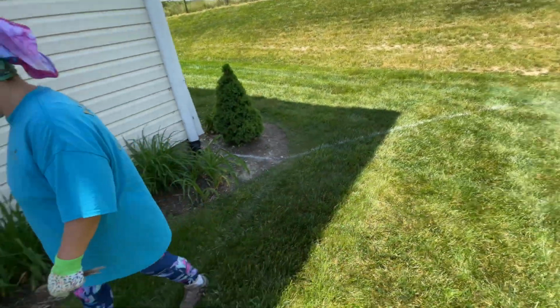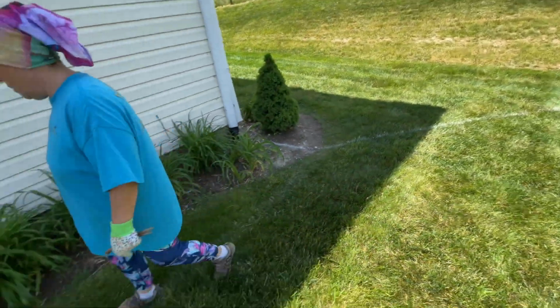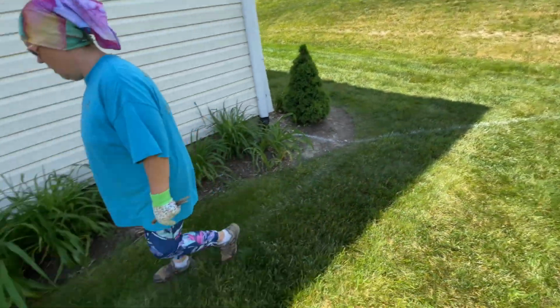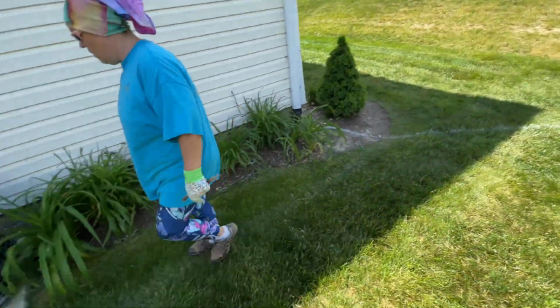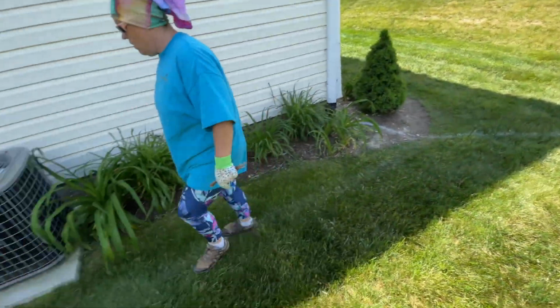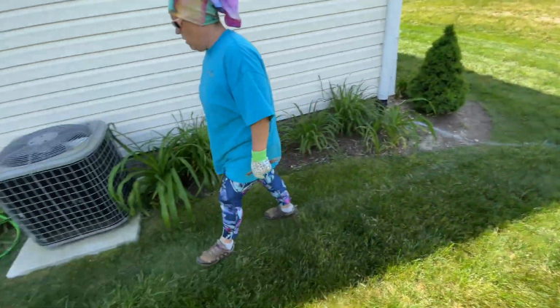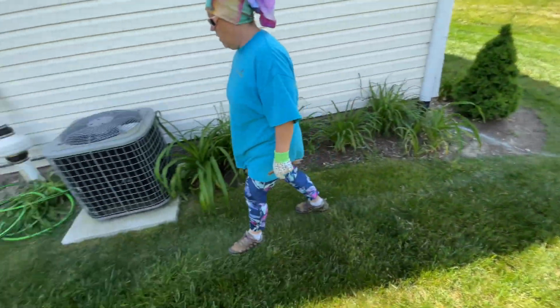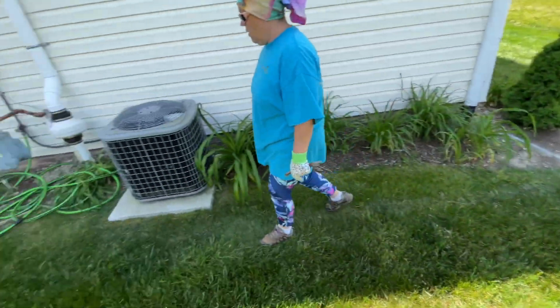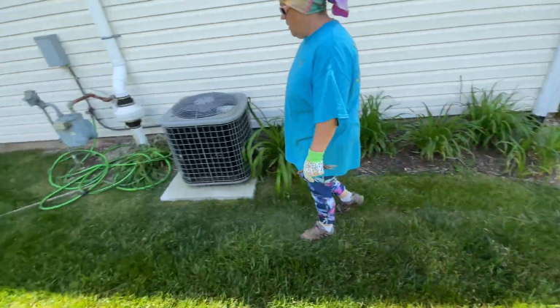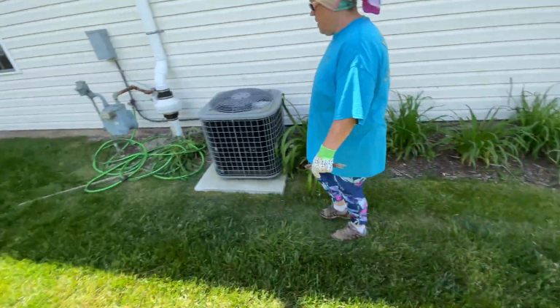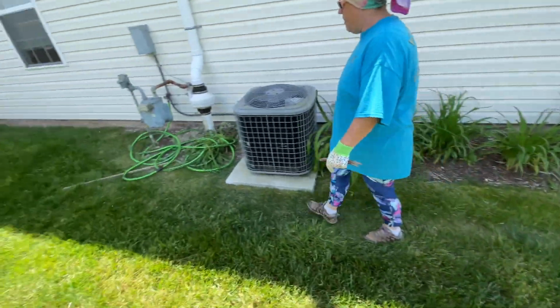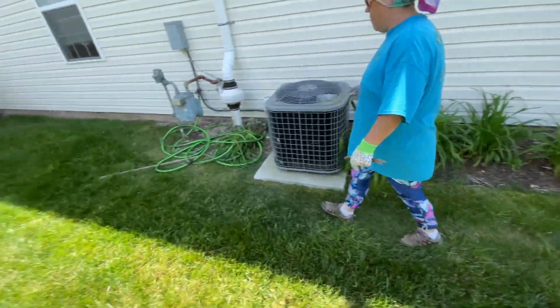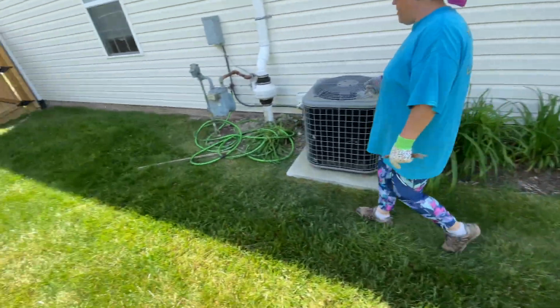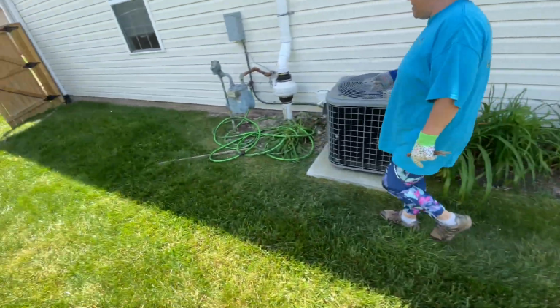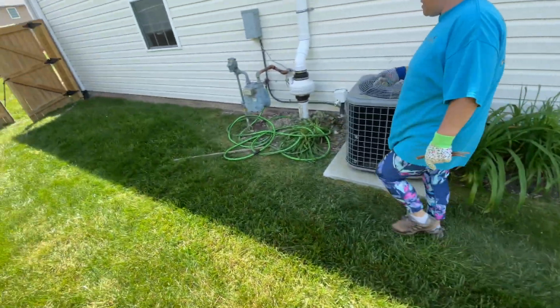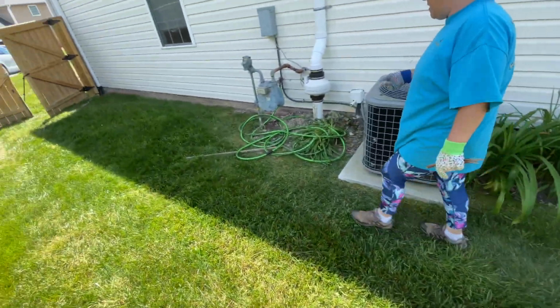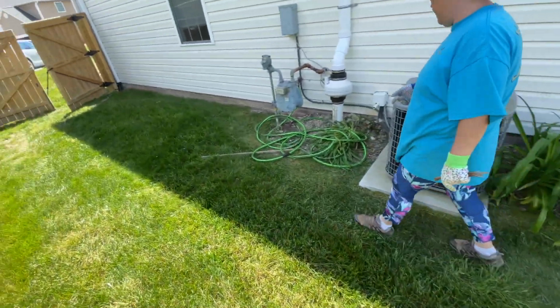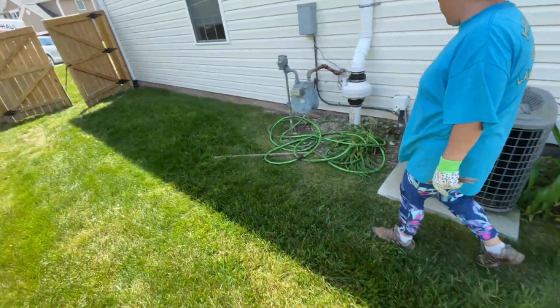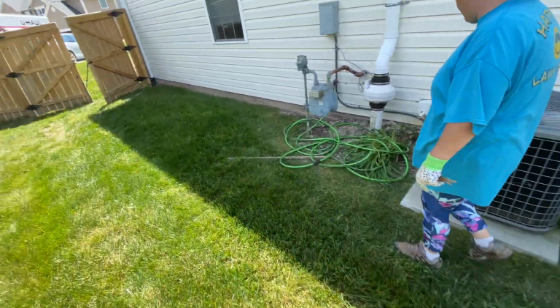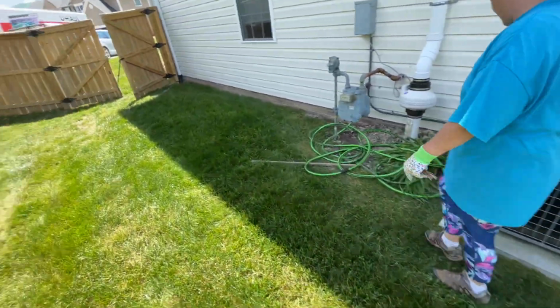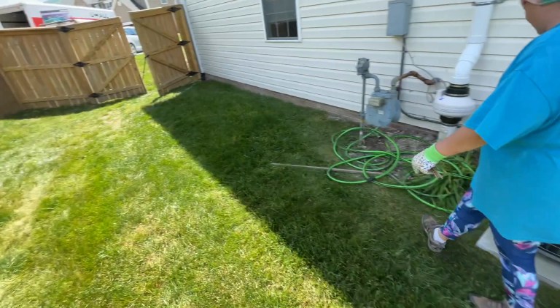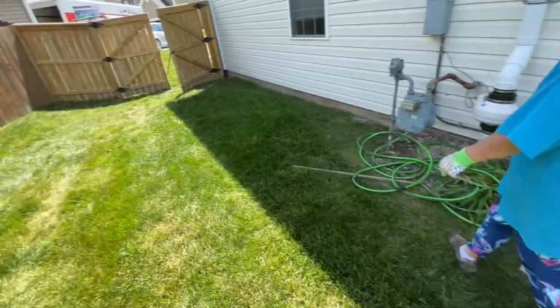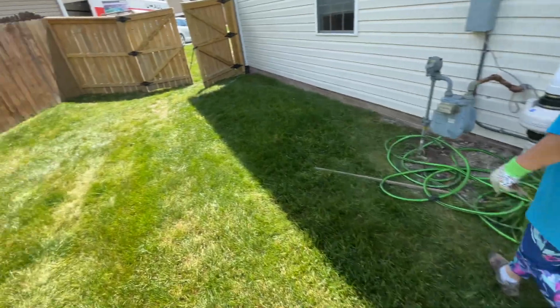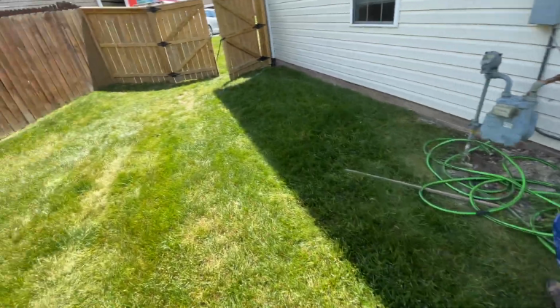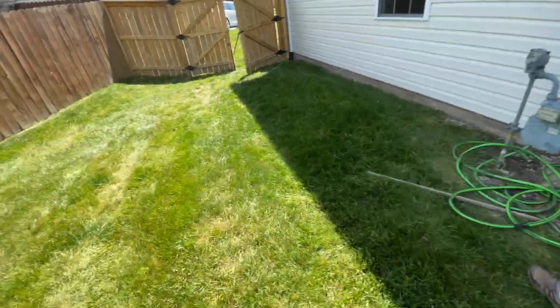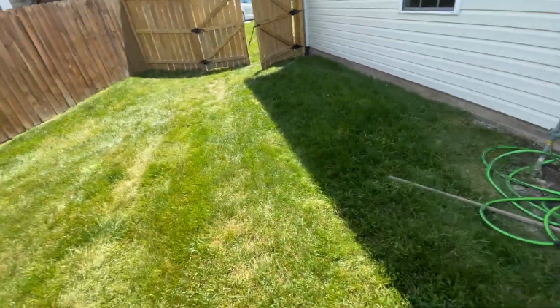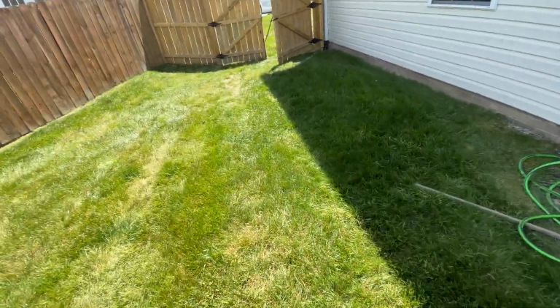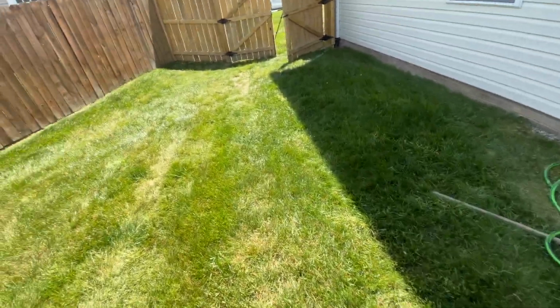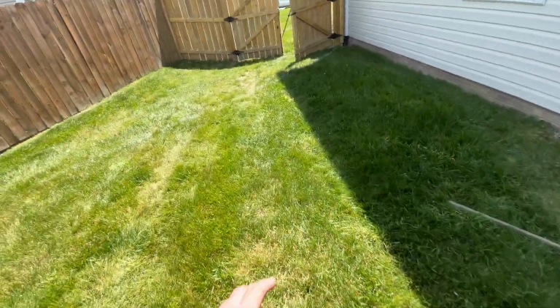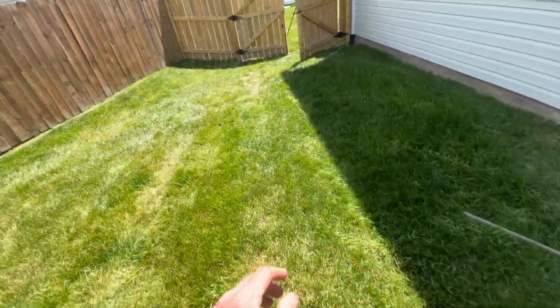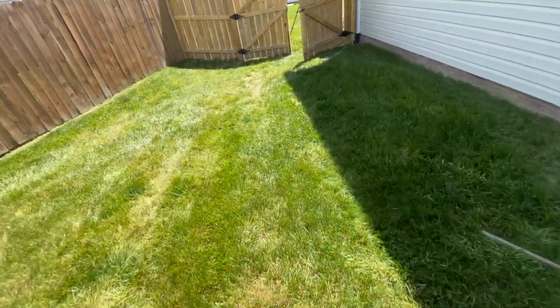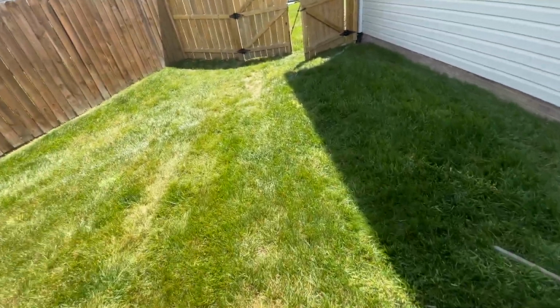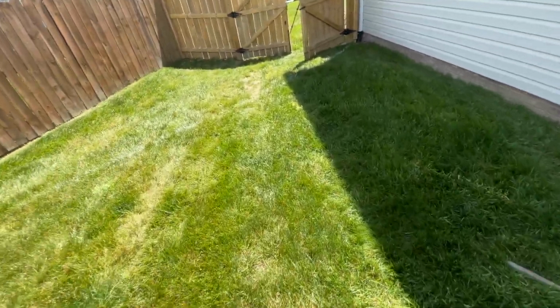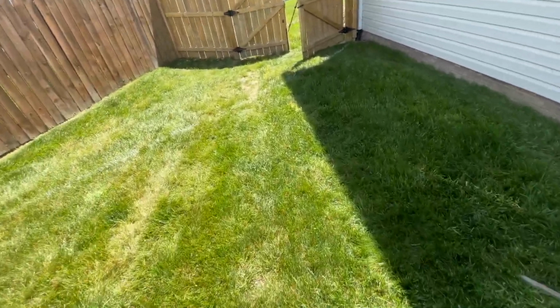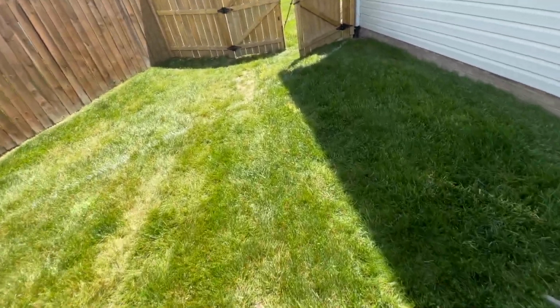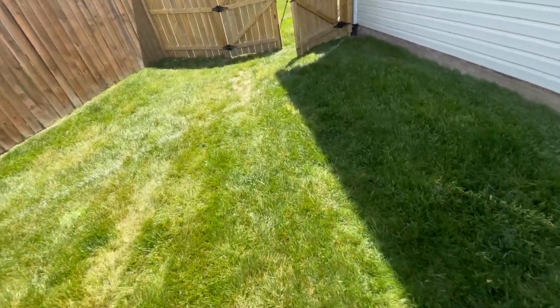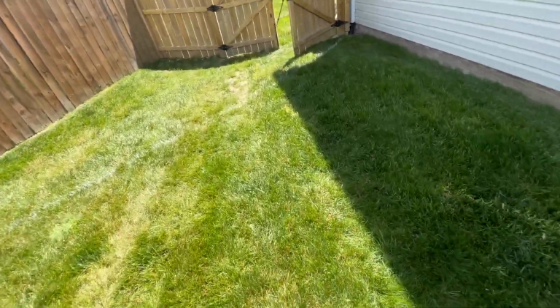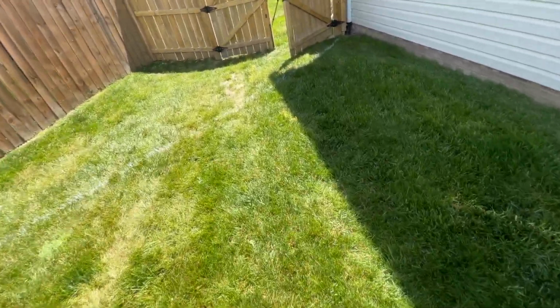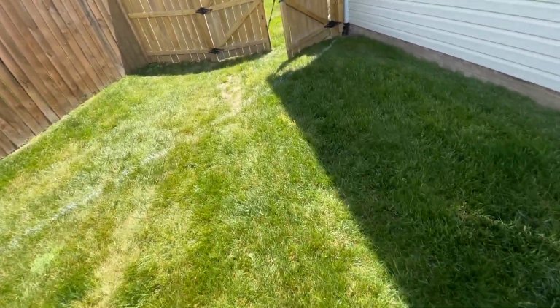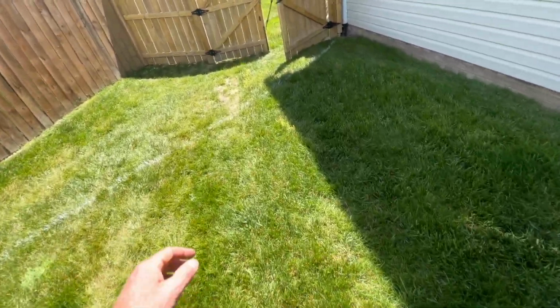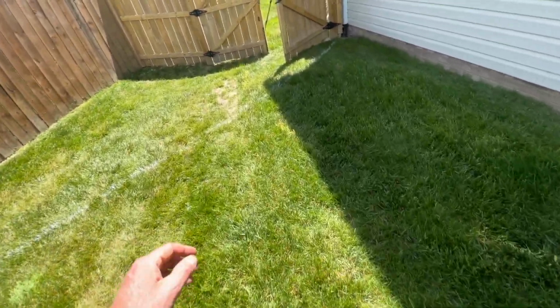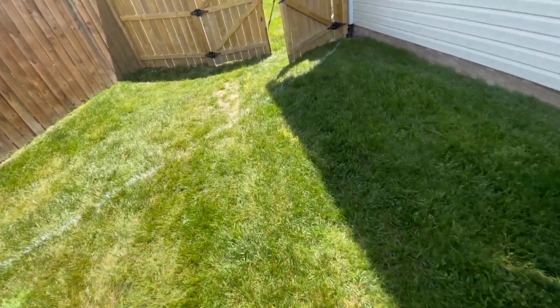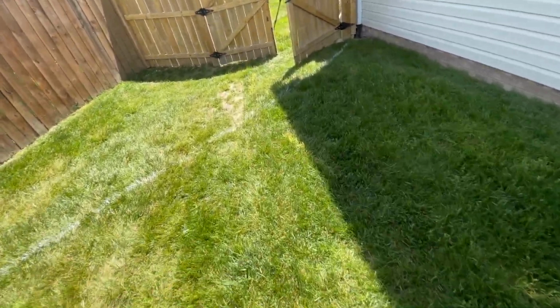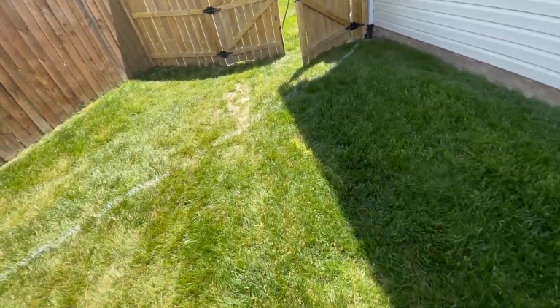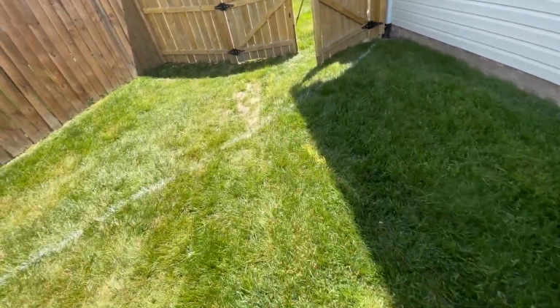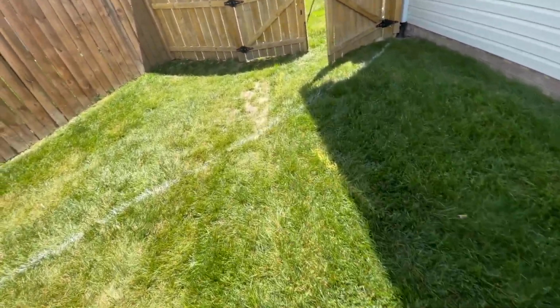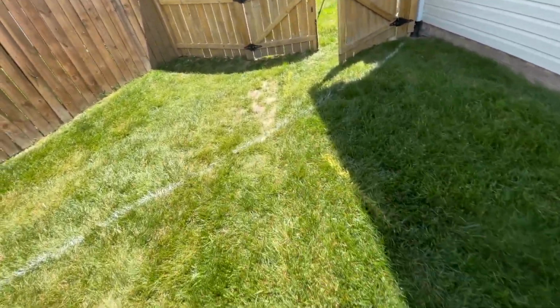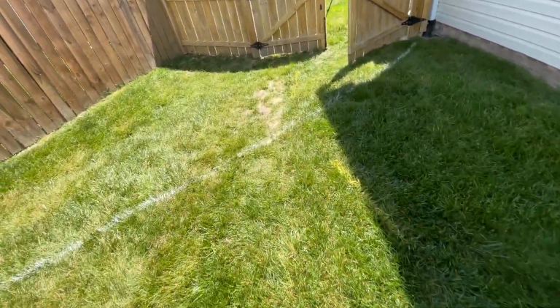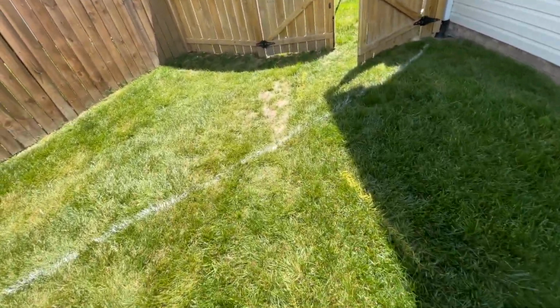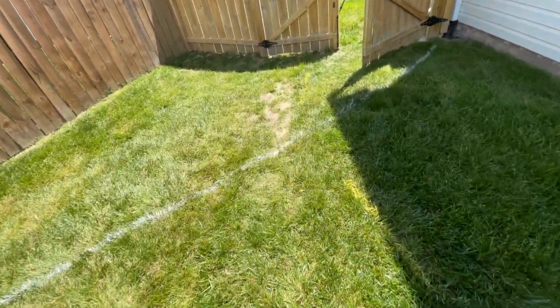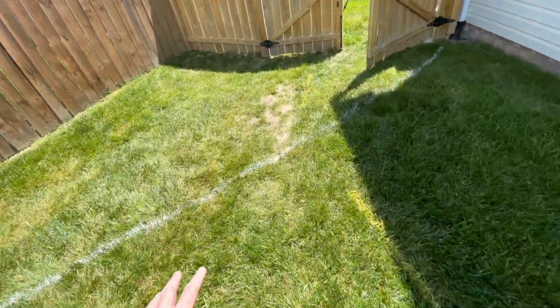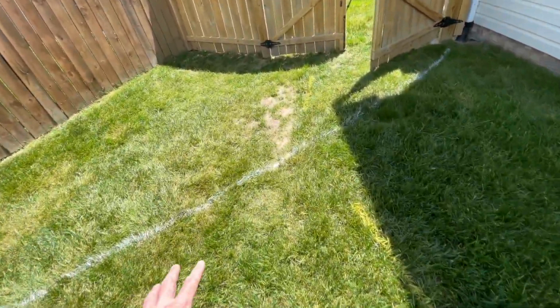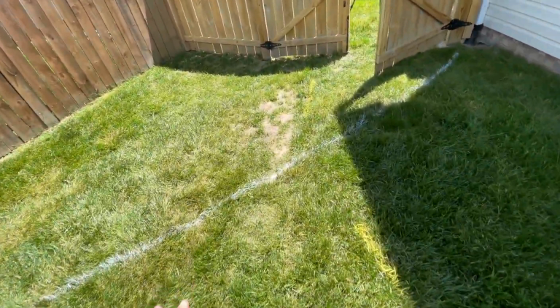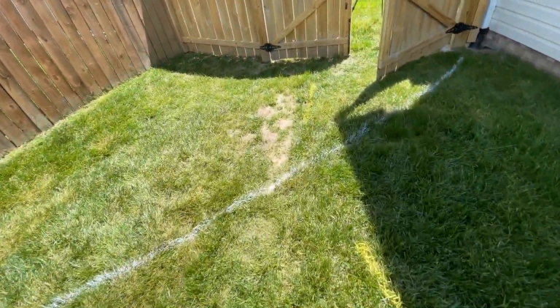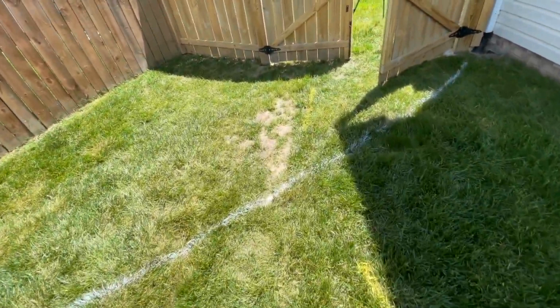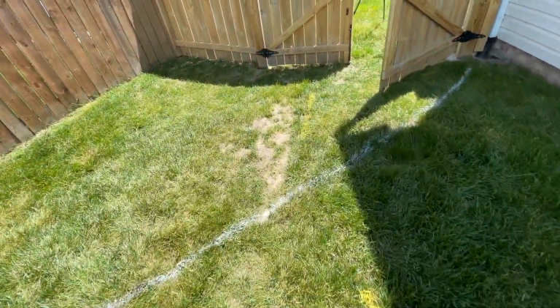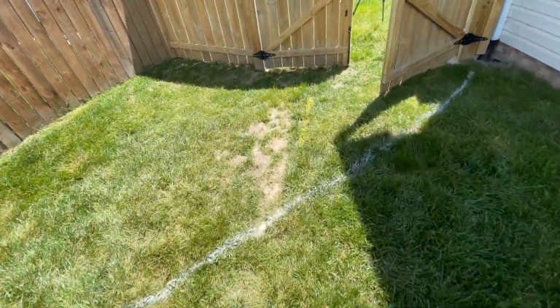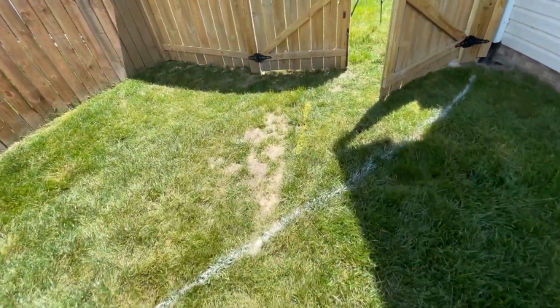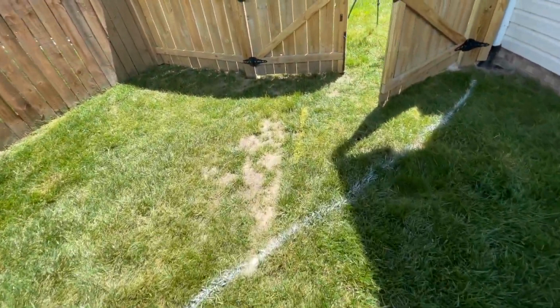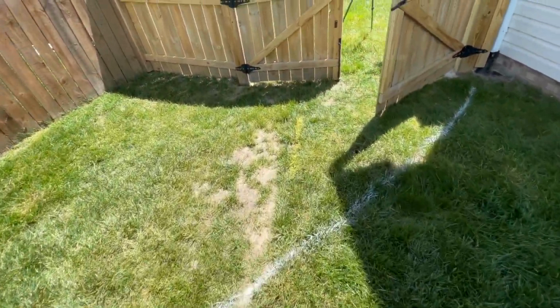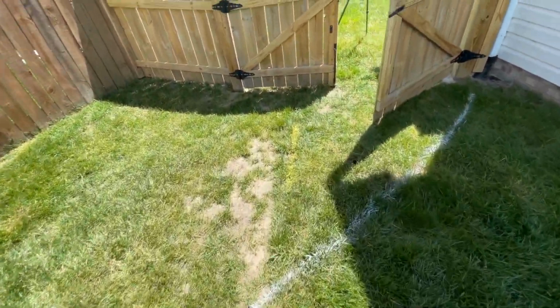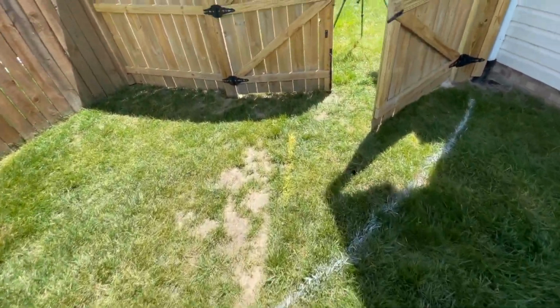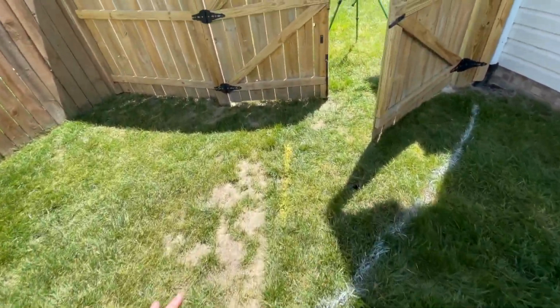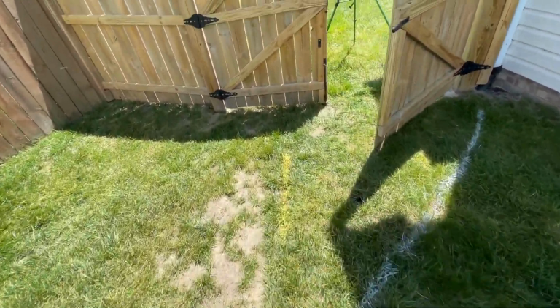You're going to set up the sprinkler because we want to get this wet so it's not hard to dig in.